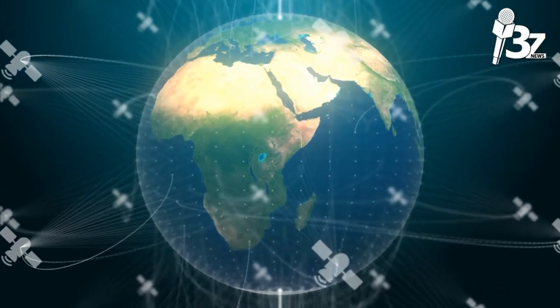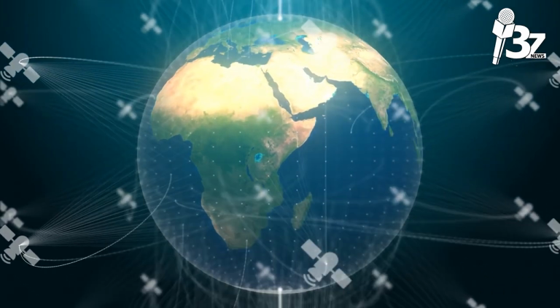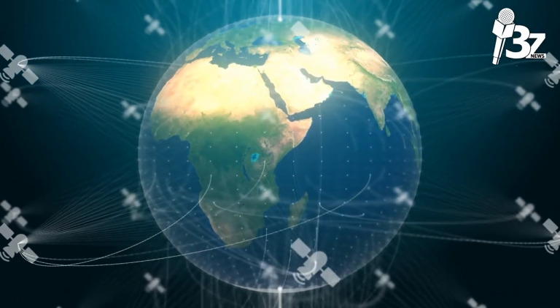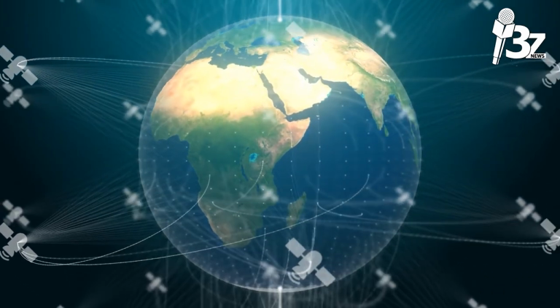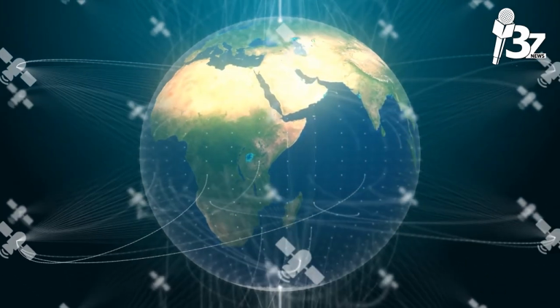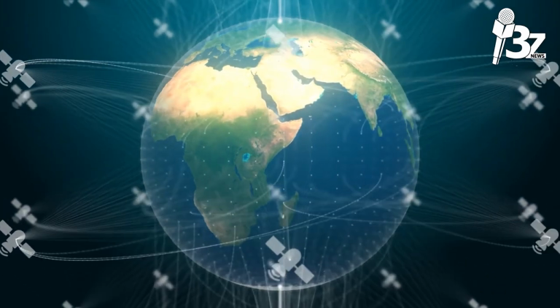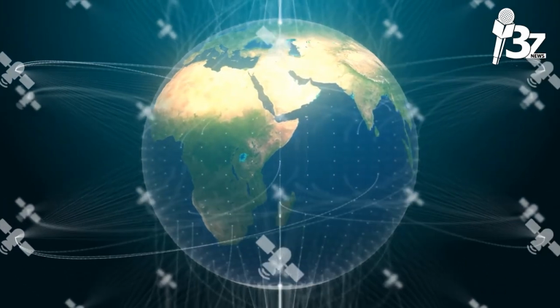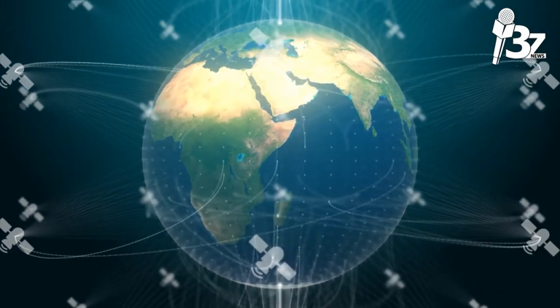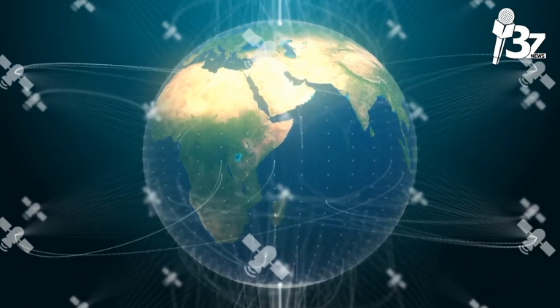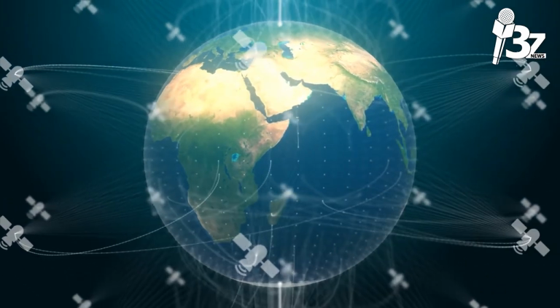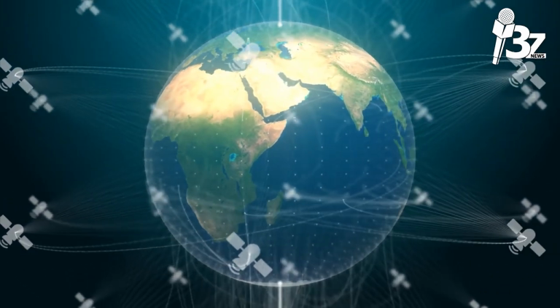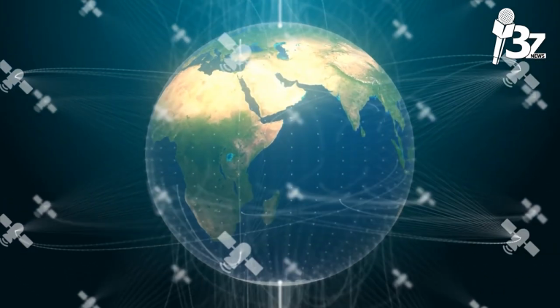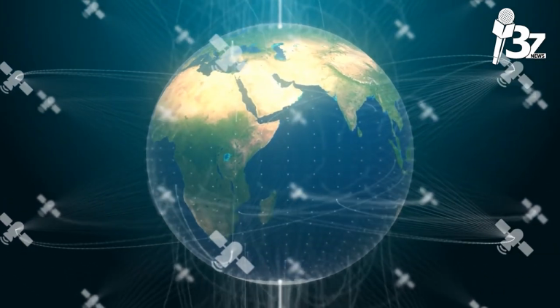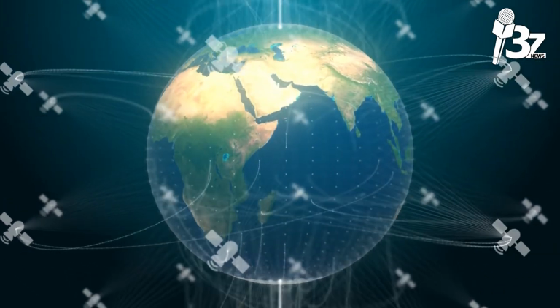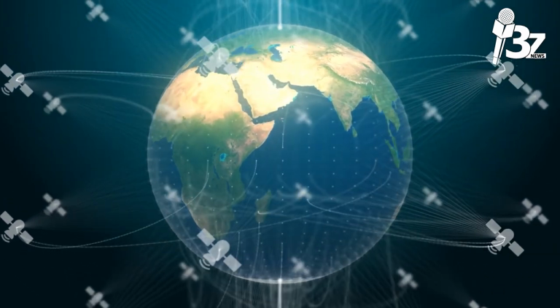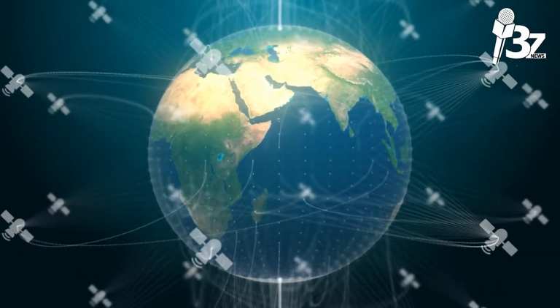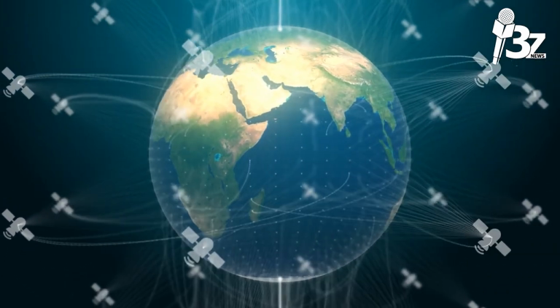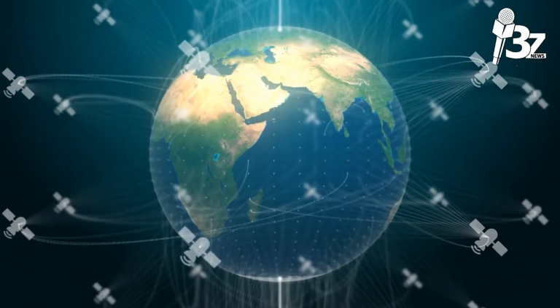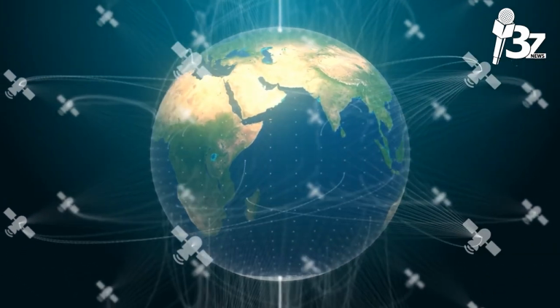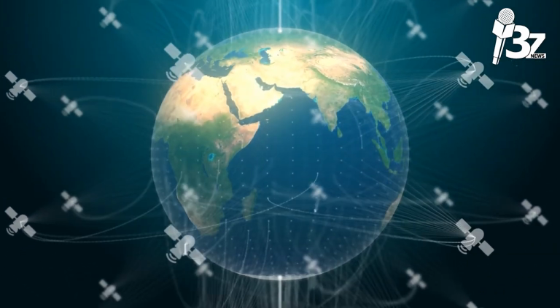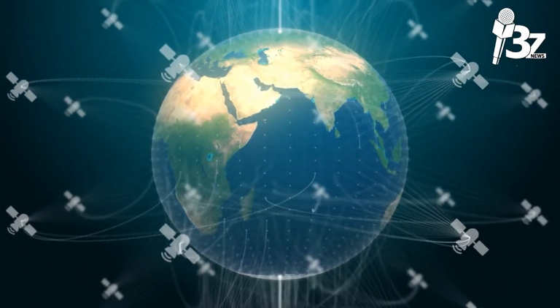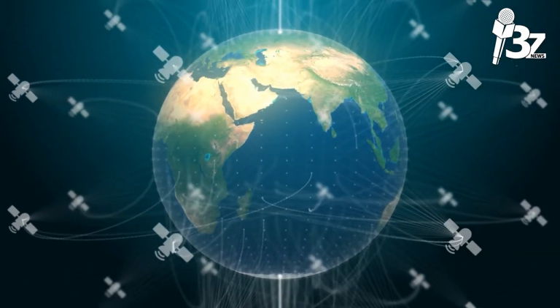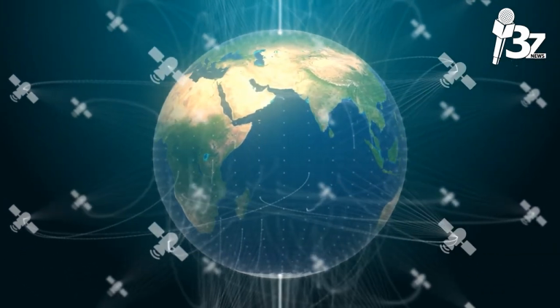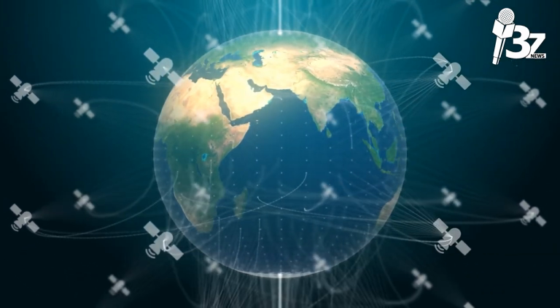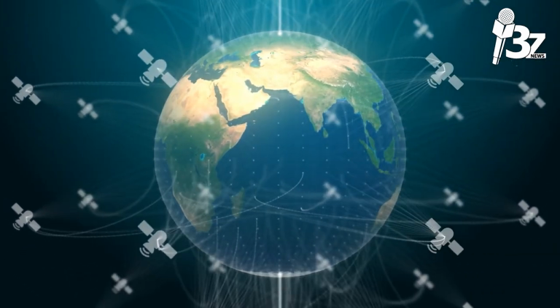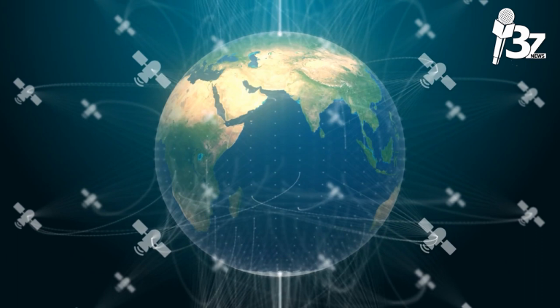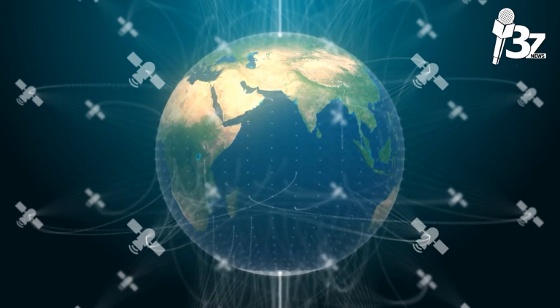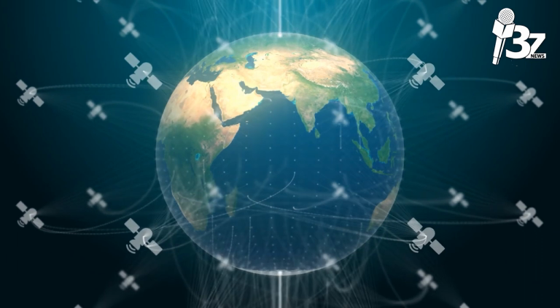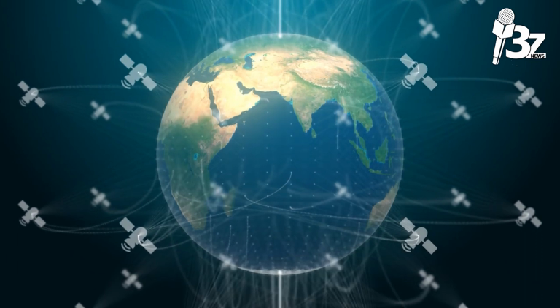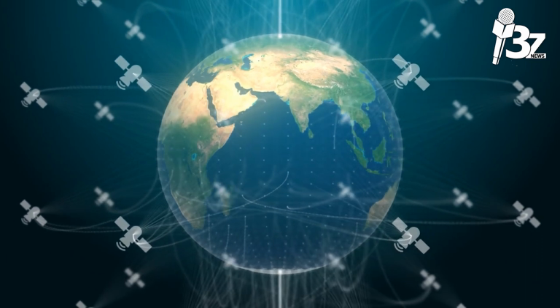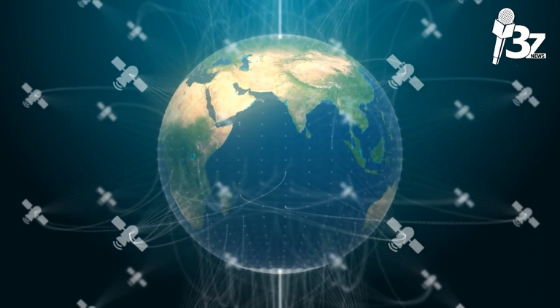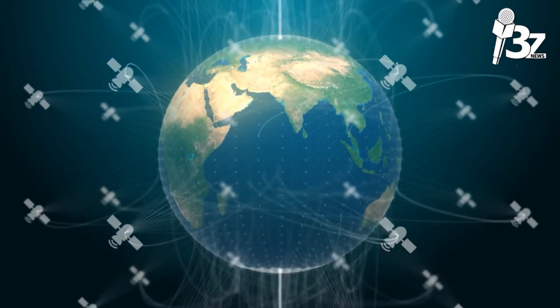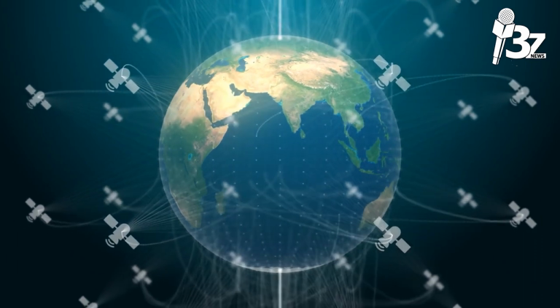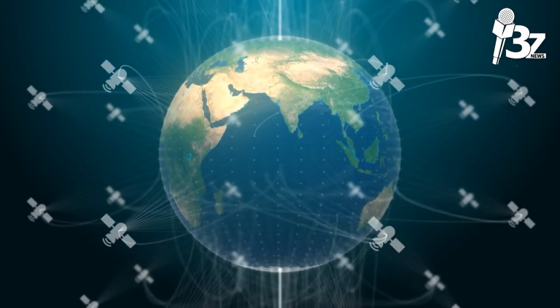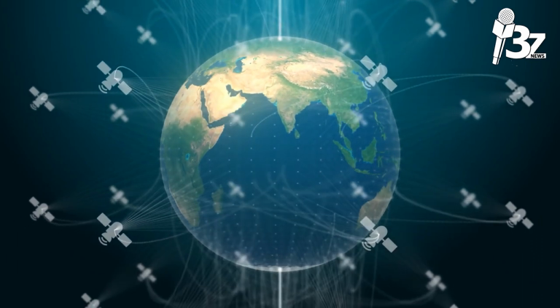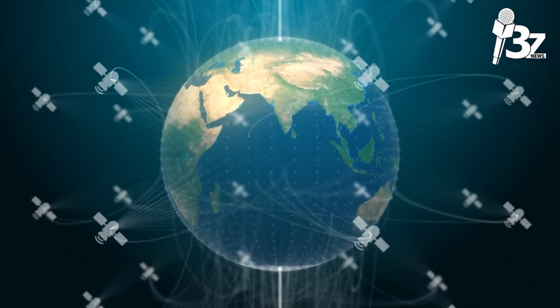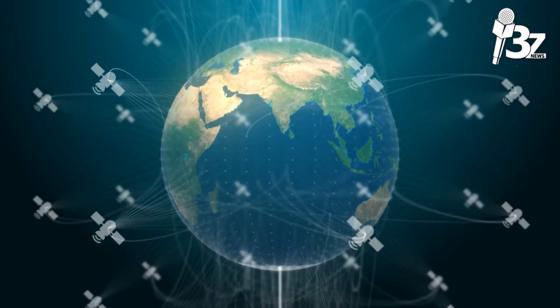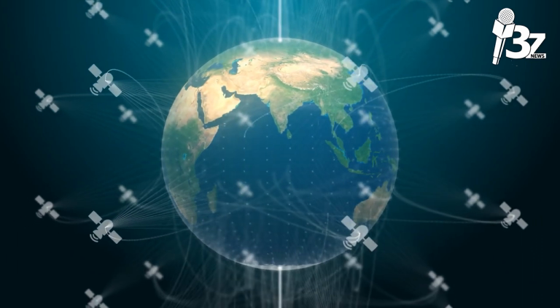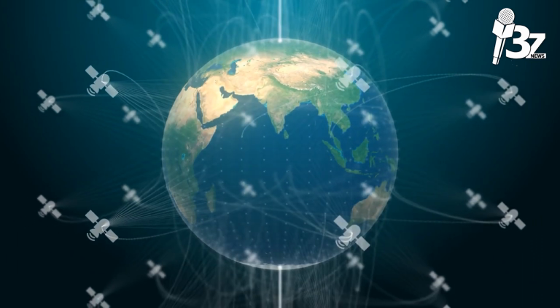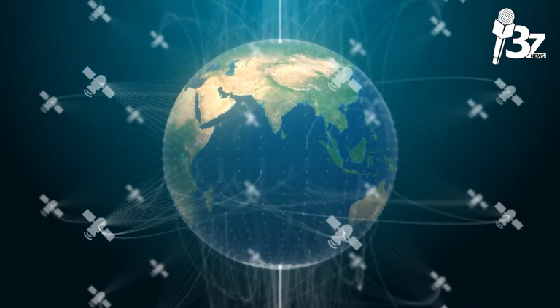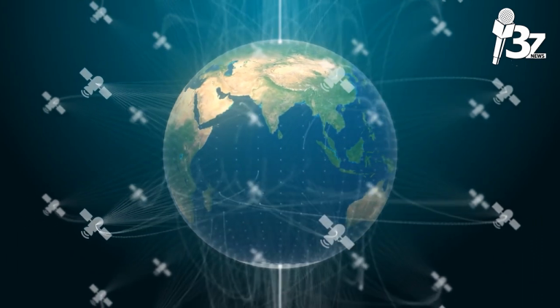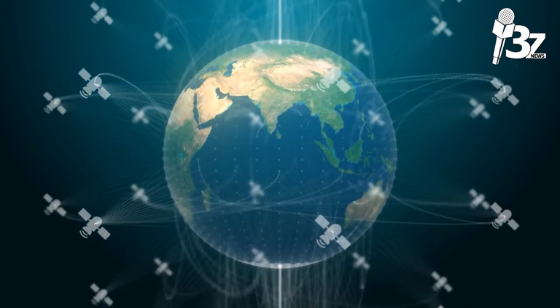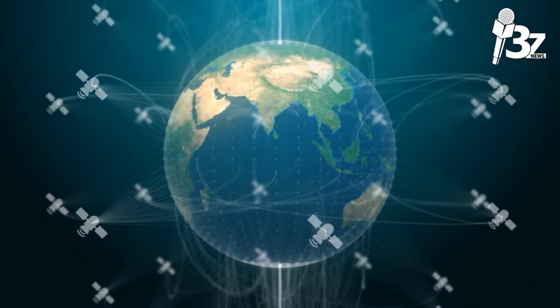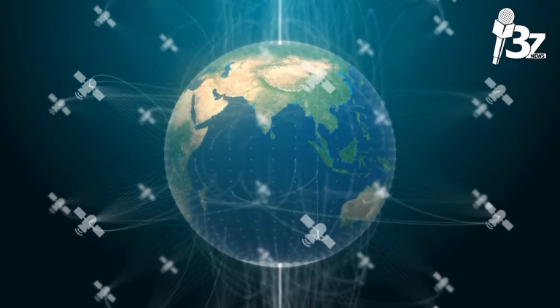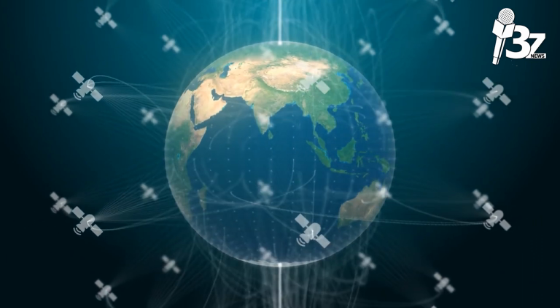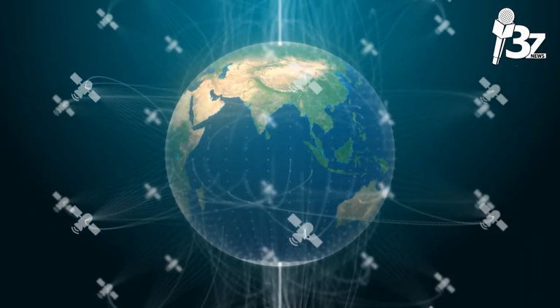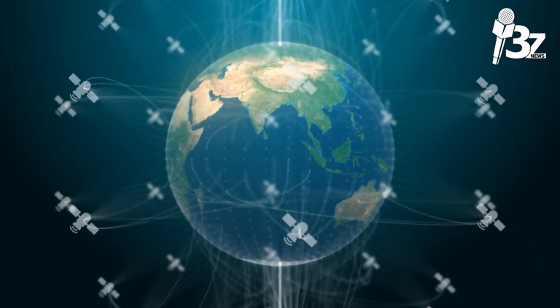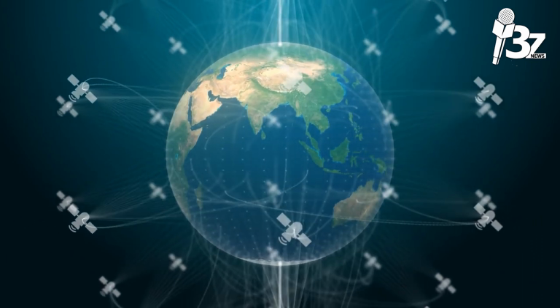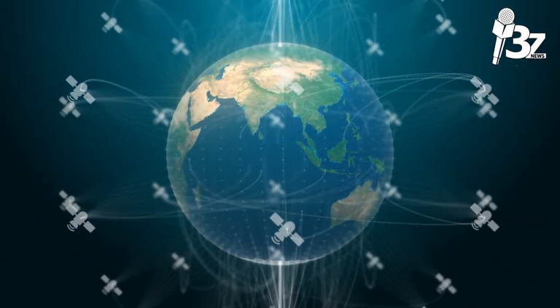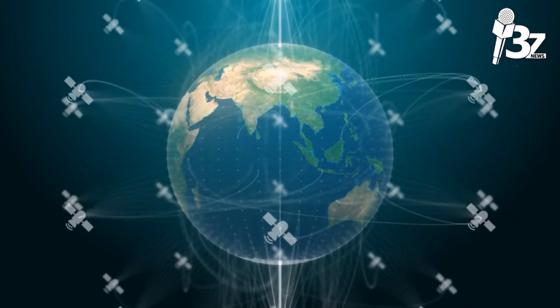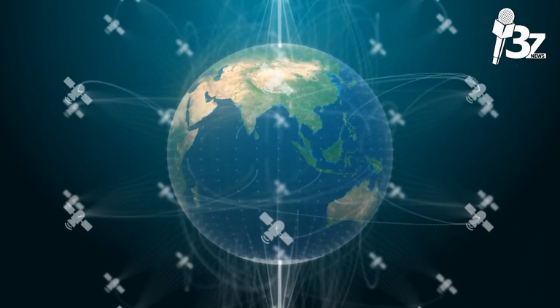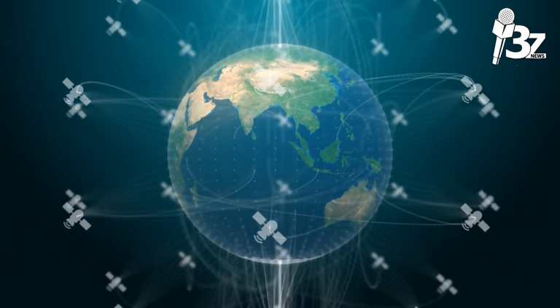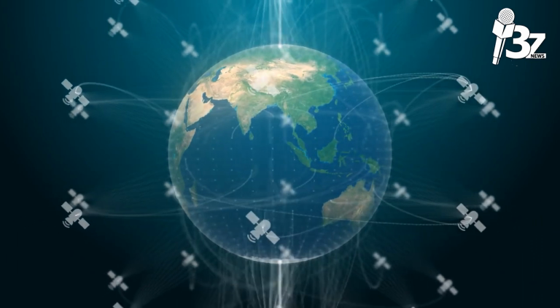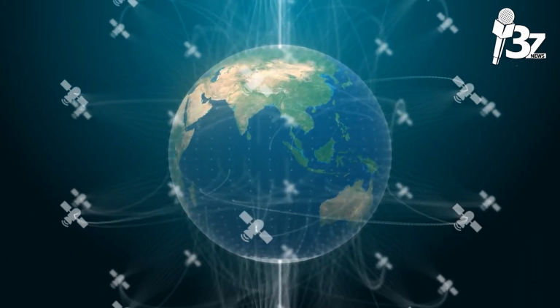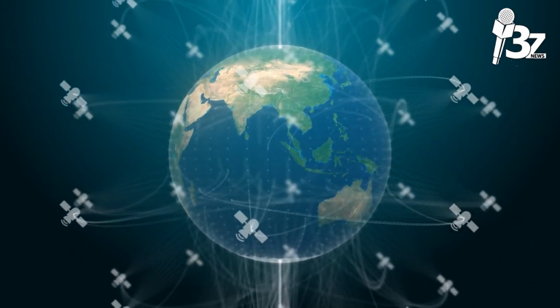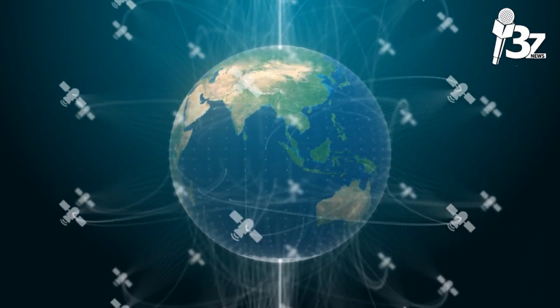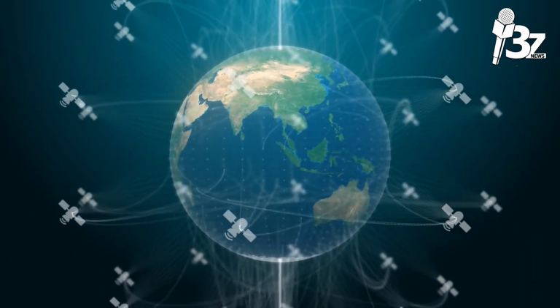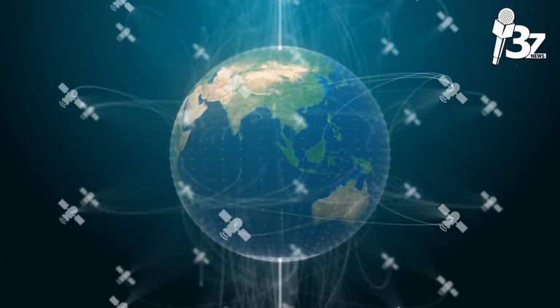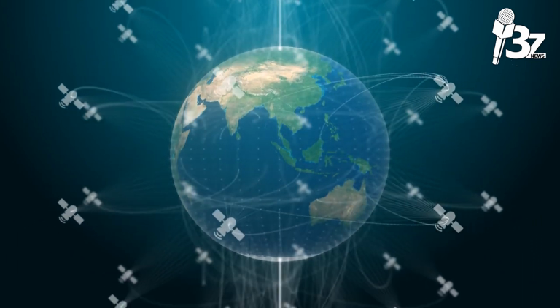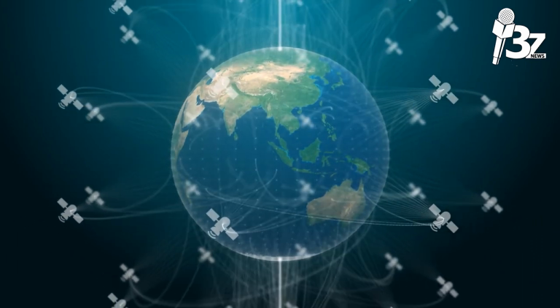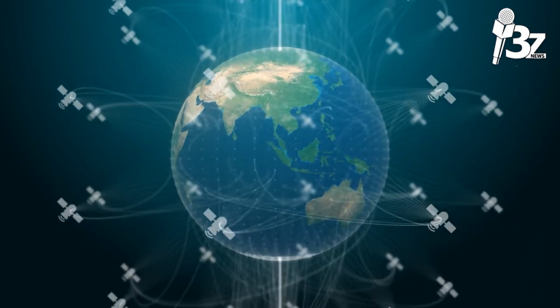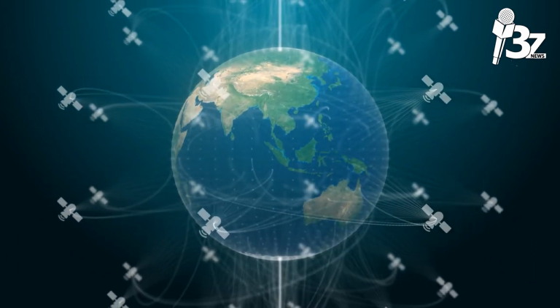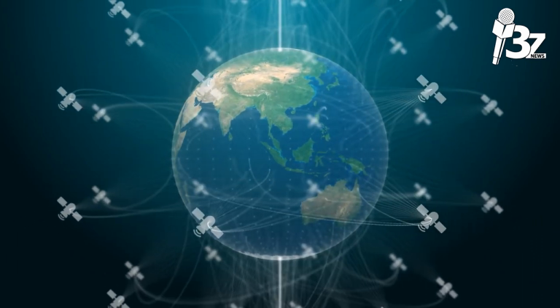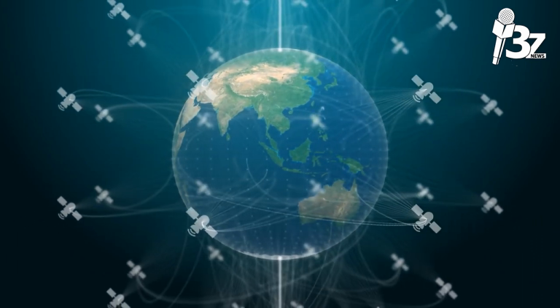The Federal Communications Commission (FCC) is the regulatory organization in the U.S. that oversees frequency allocation and licensing.